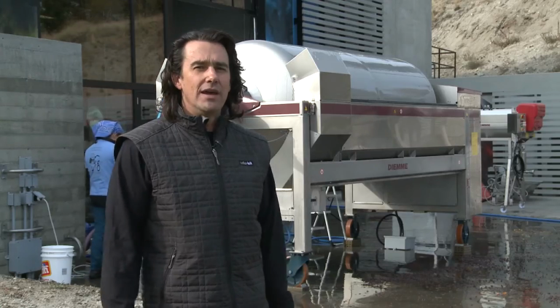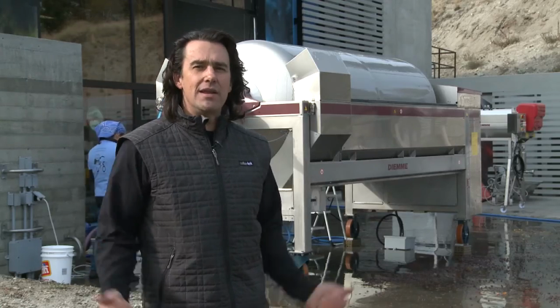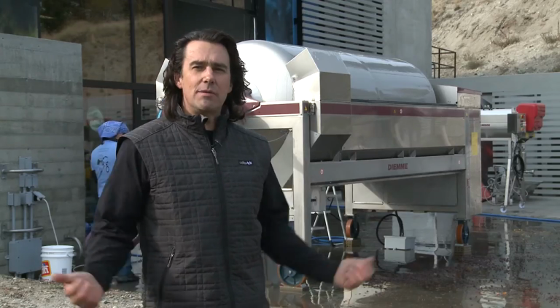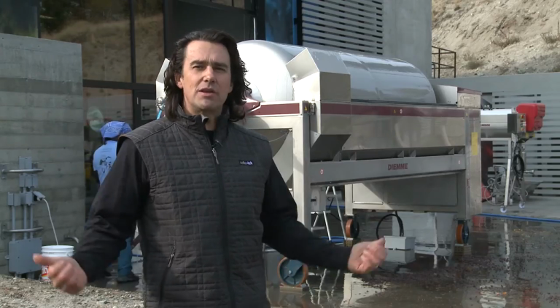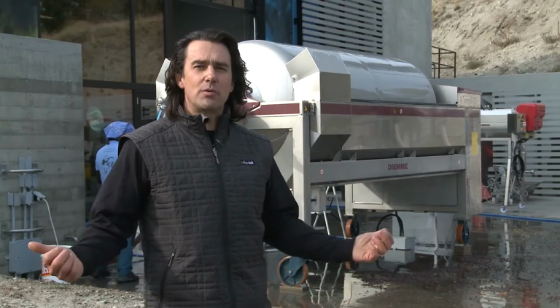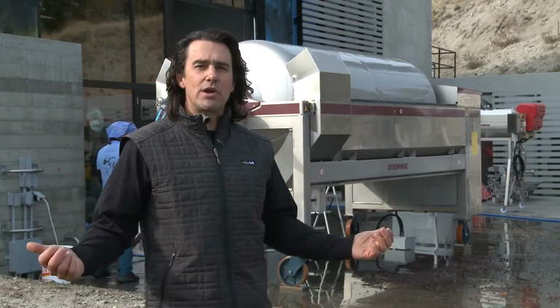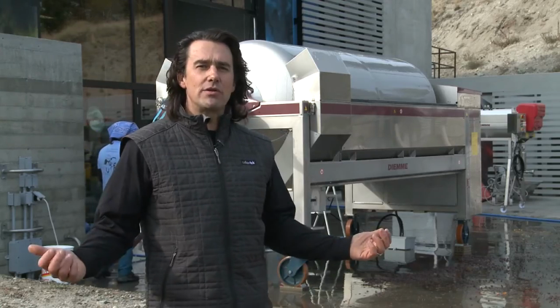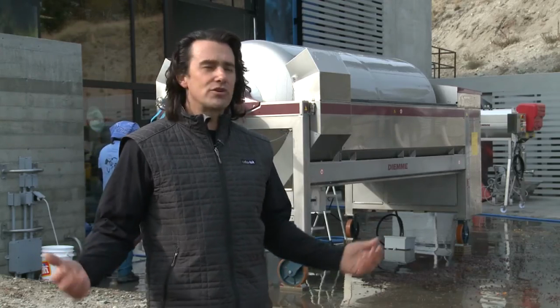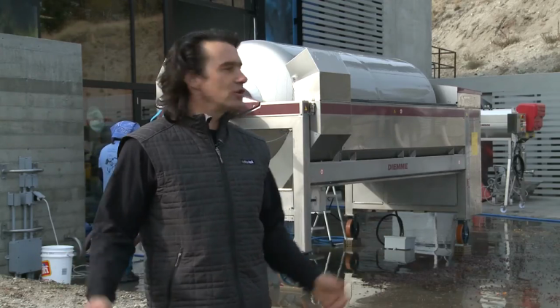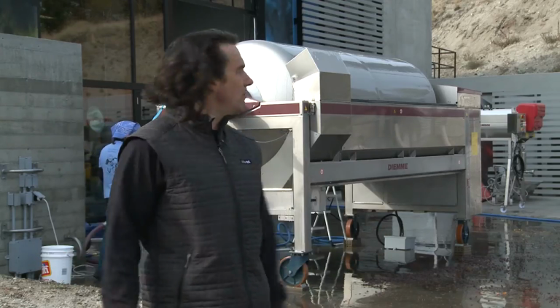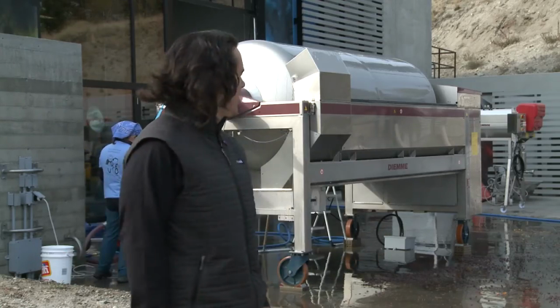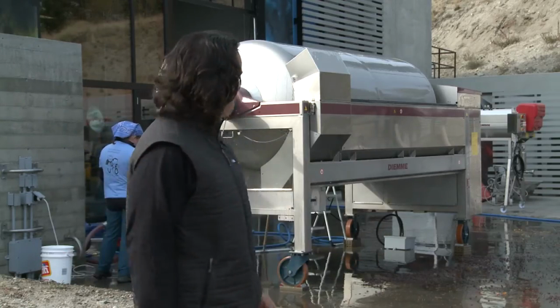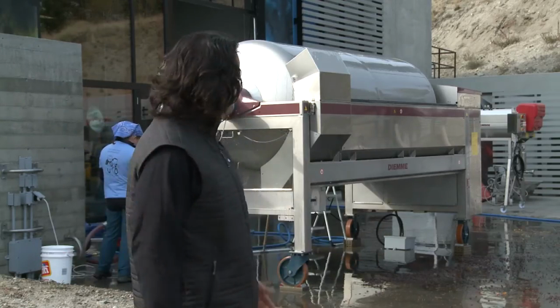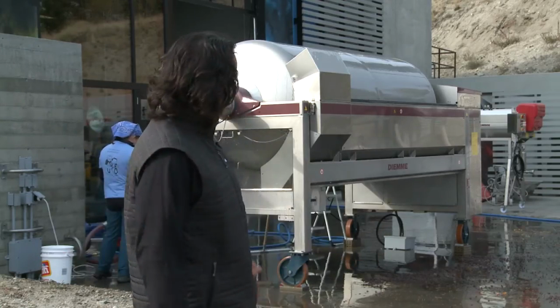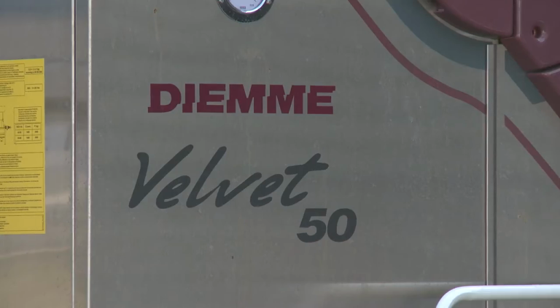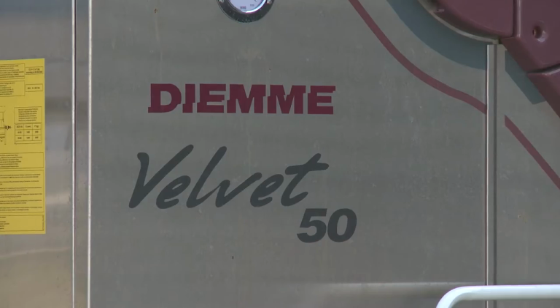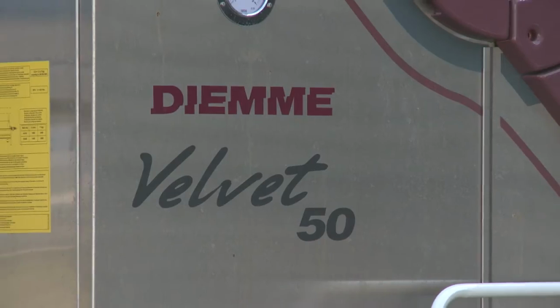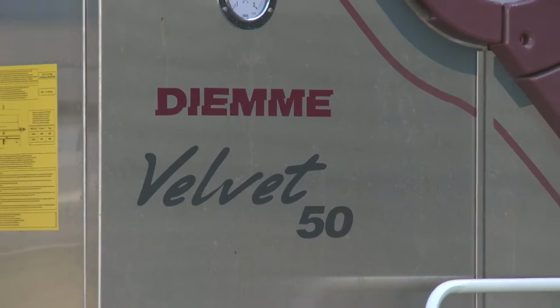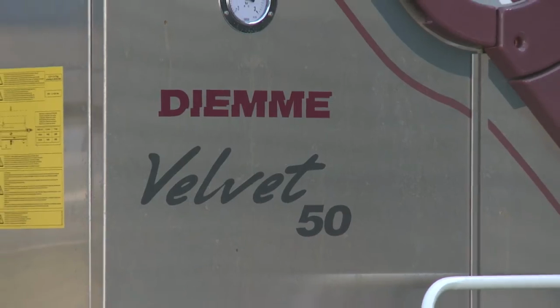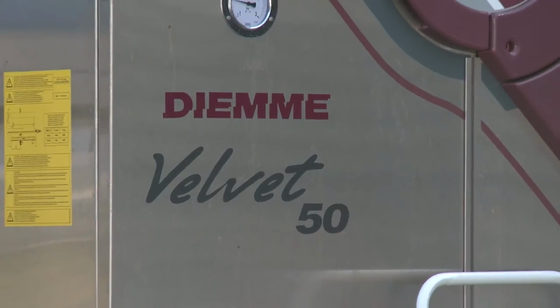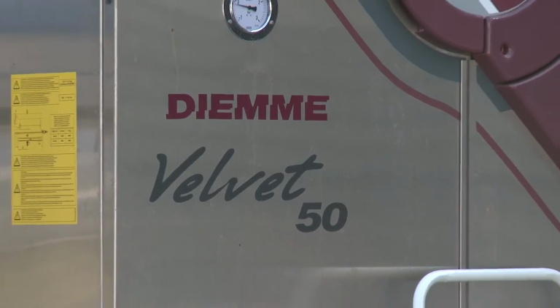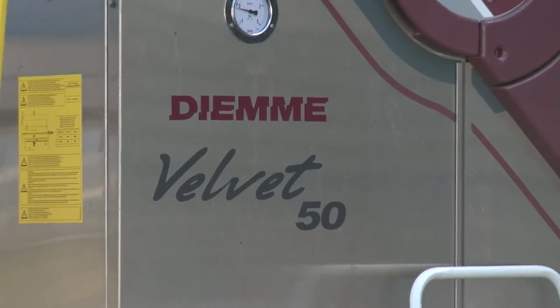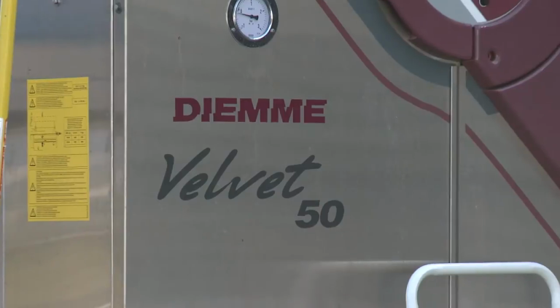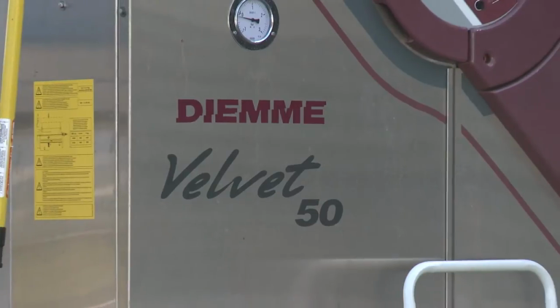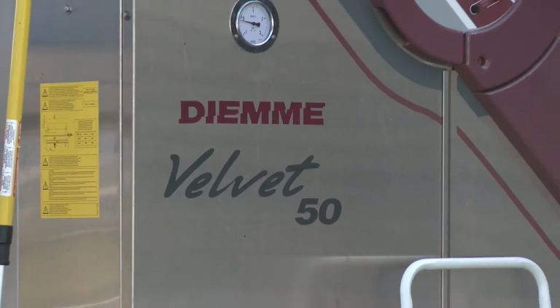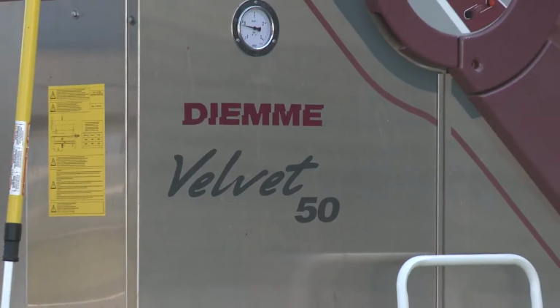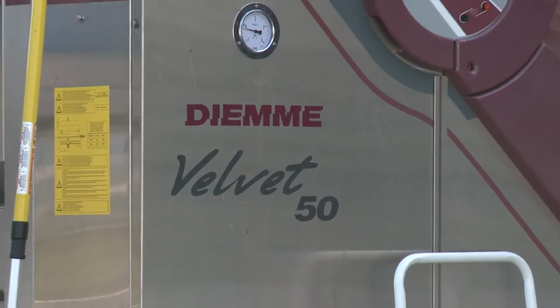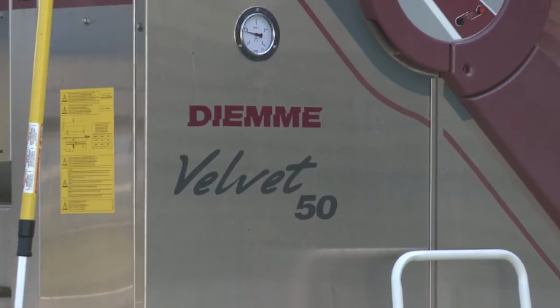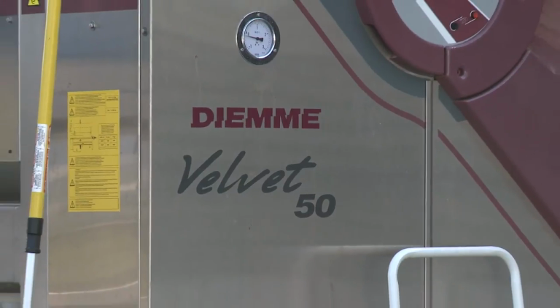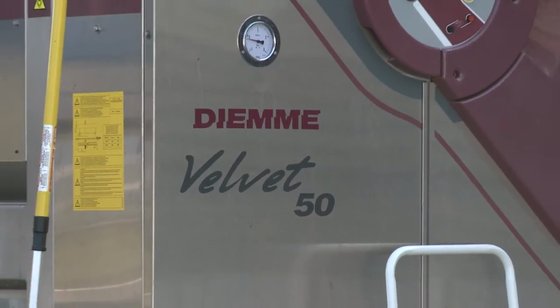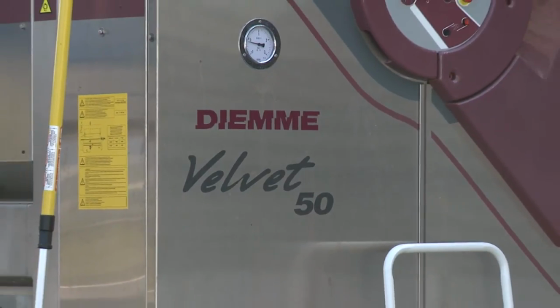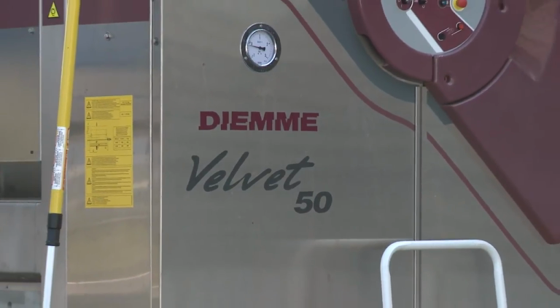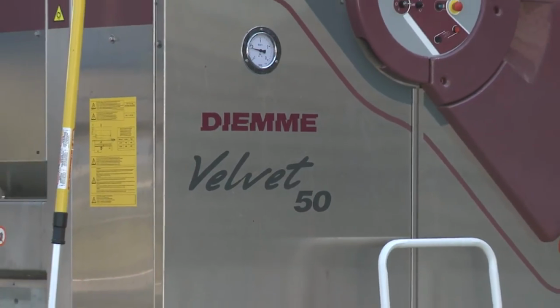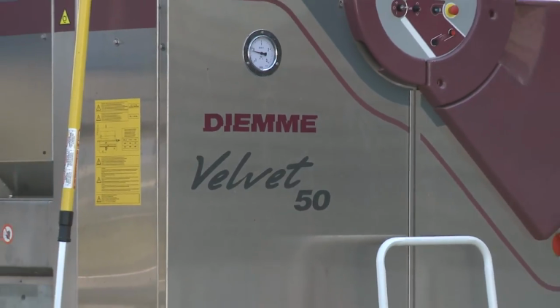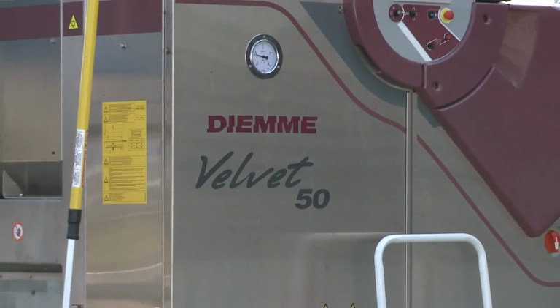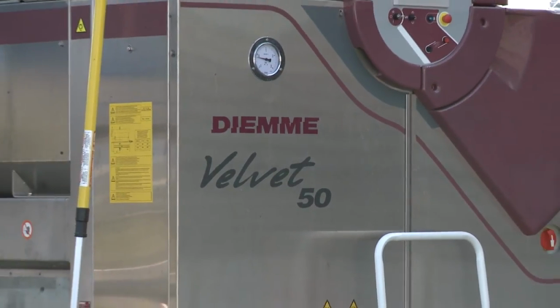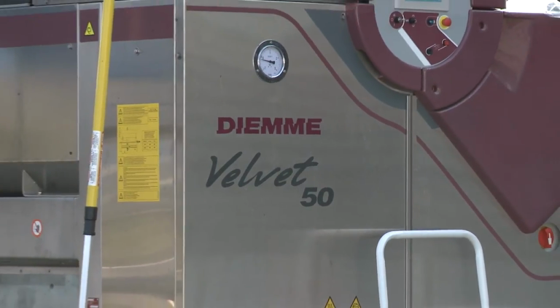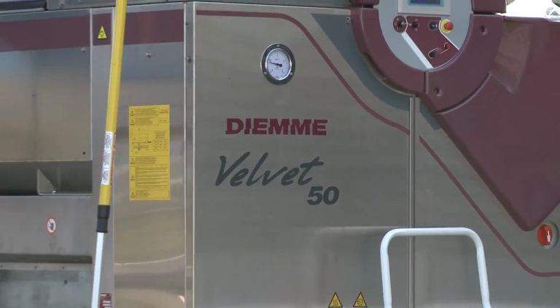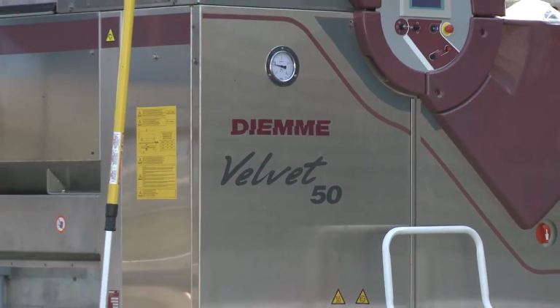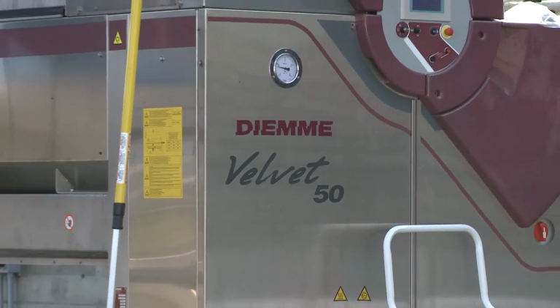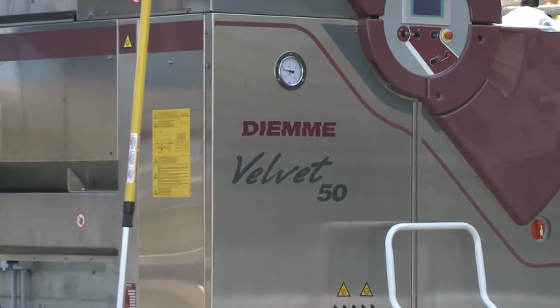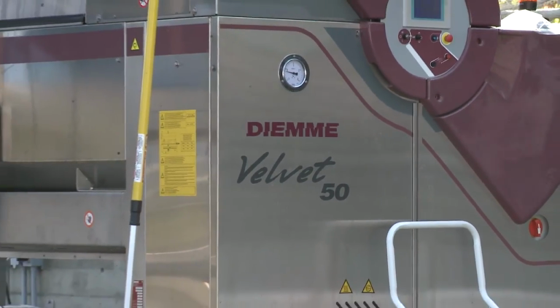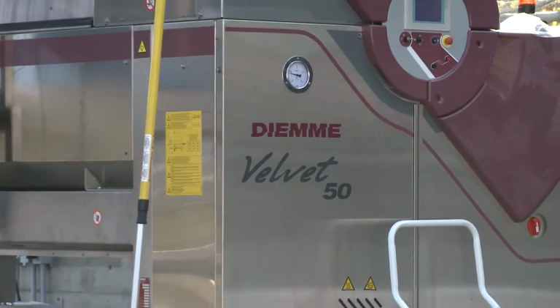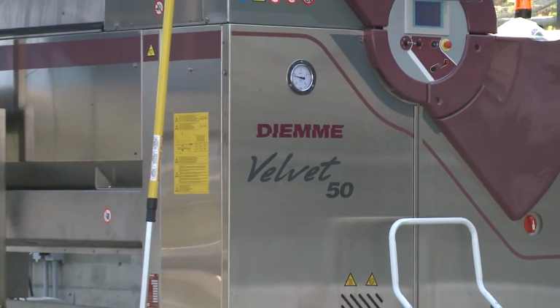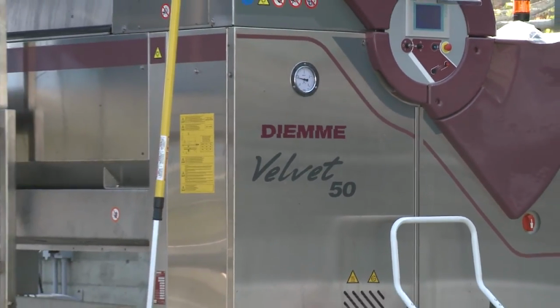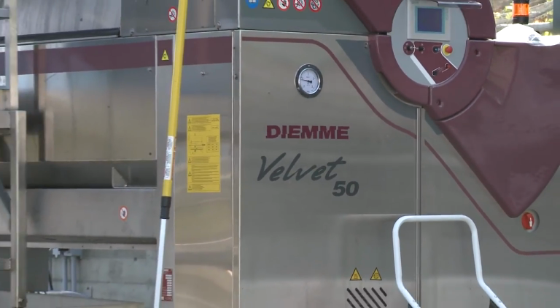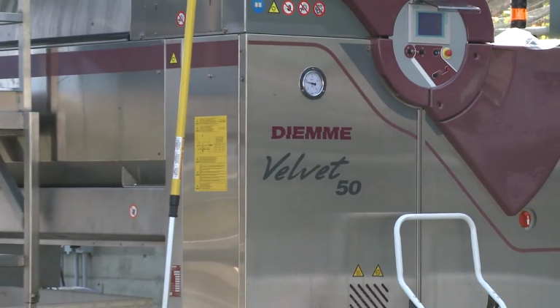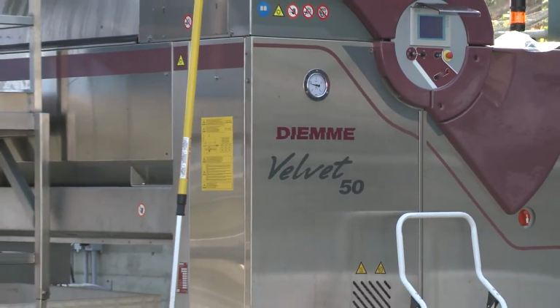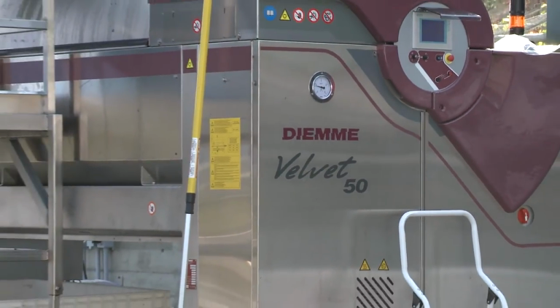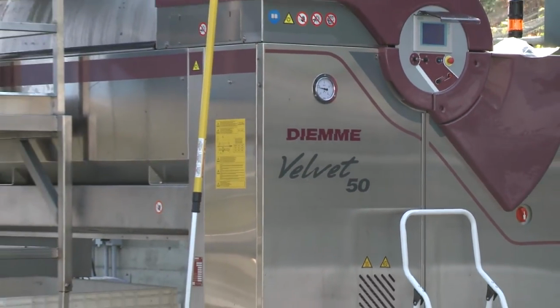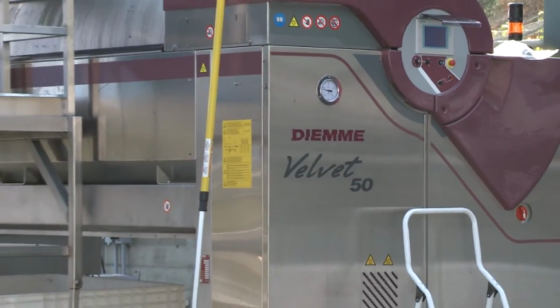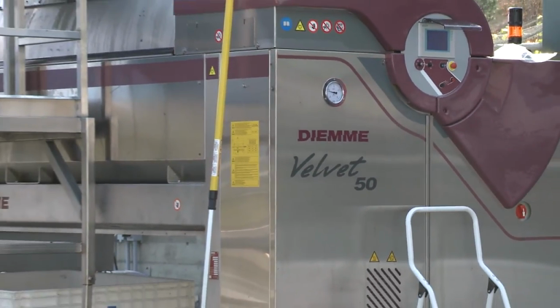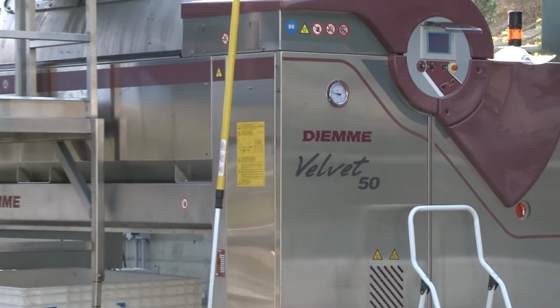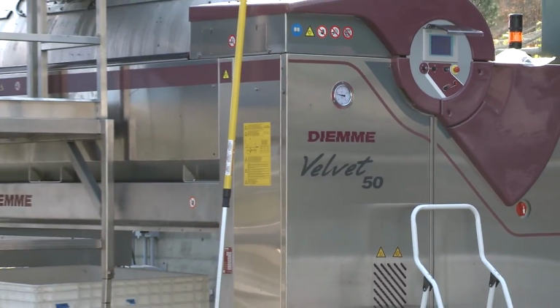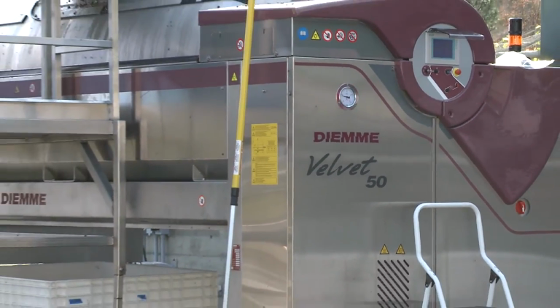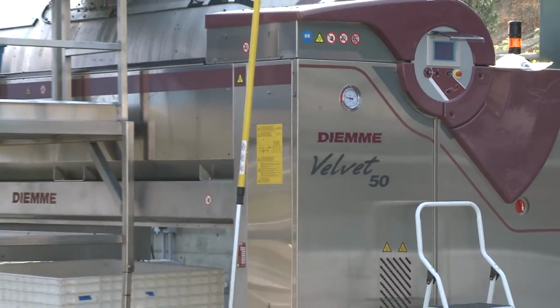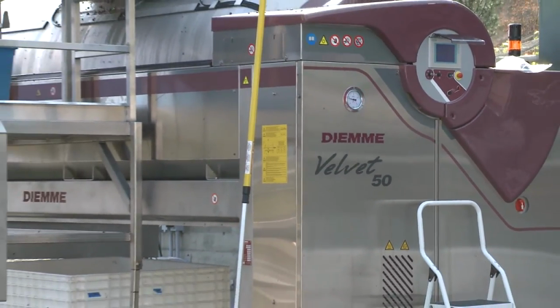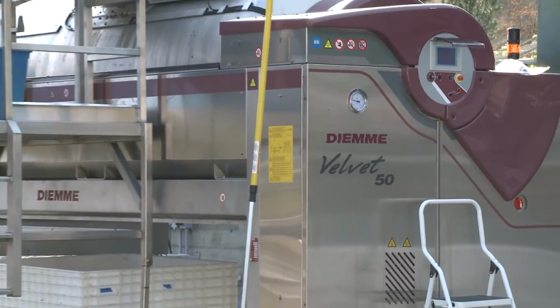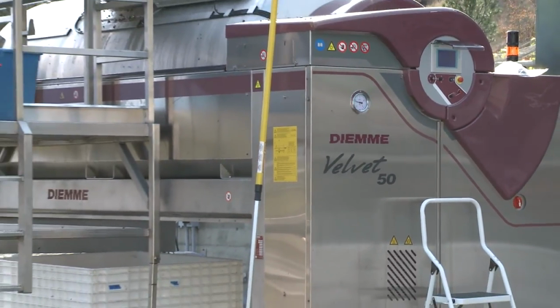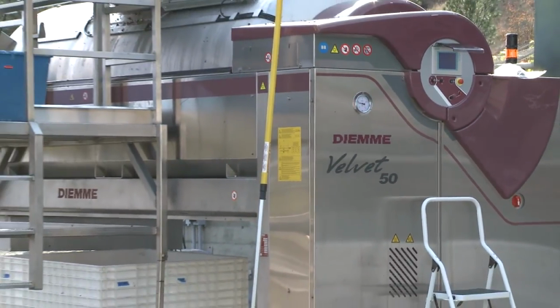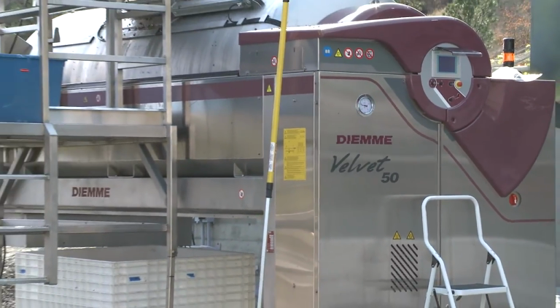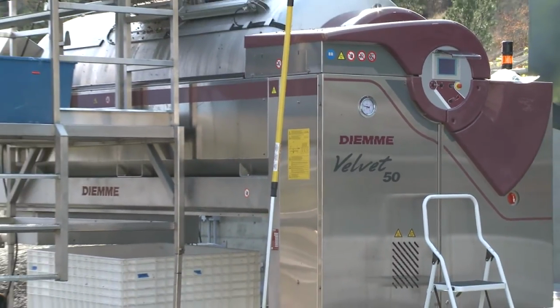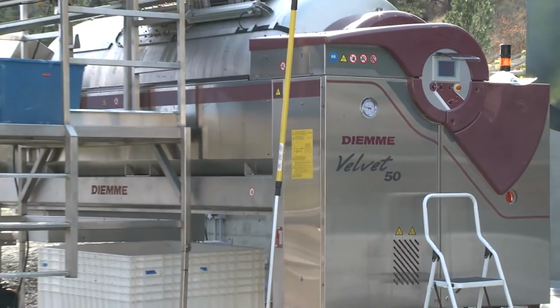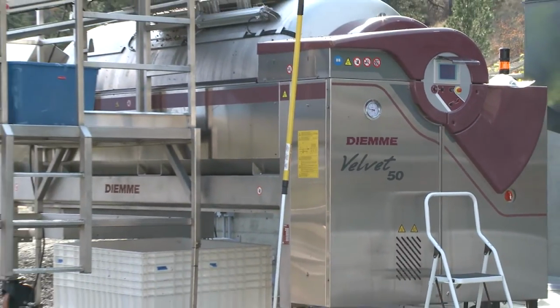Anyways, we're here to show off their new DME Velvet 50 — it's a 5,000 liter tank press. Check it out.